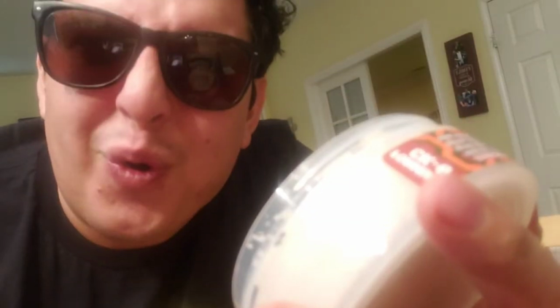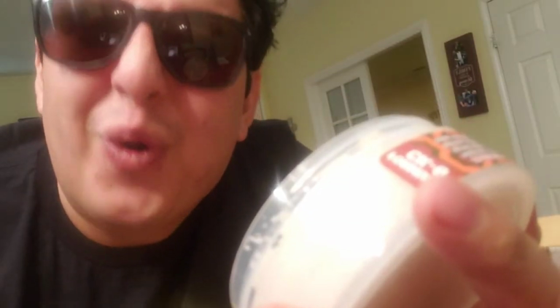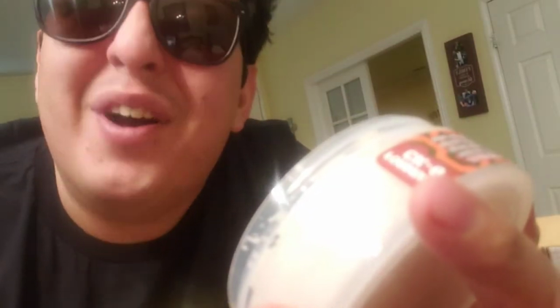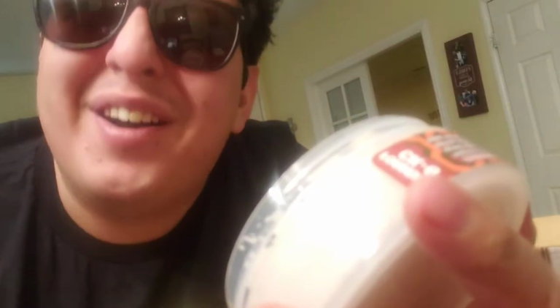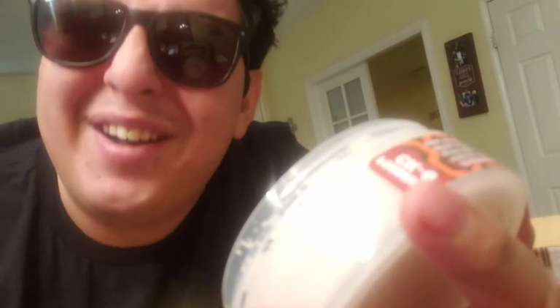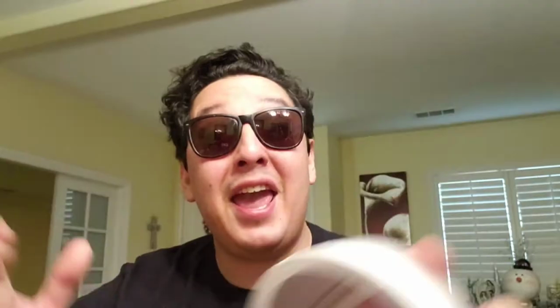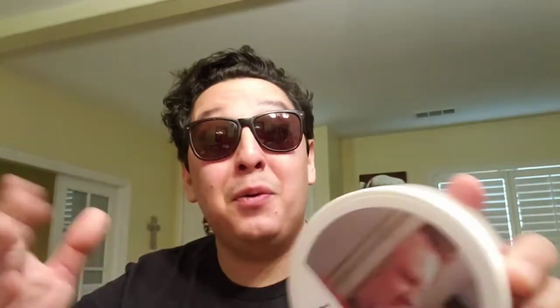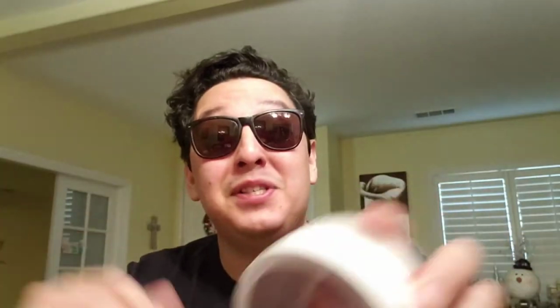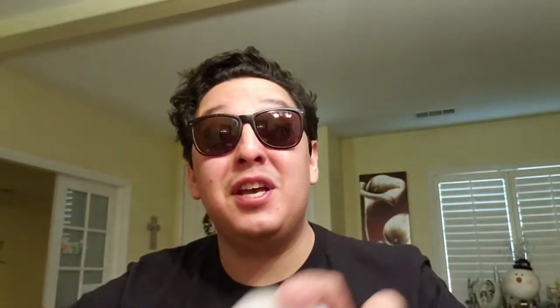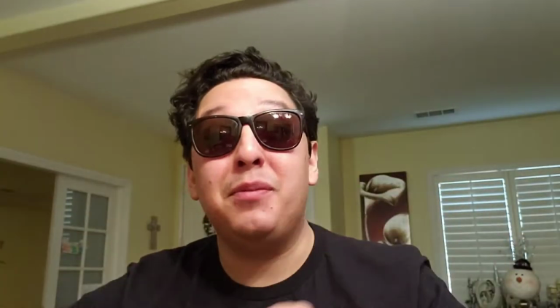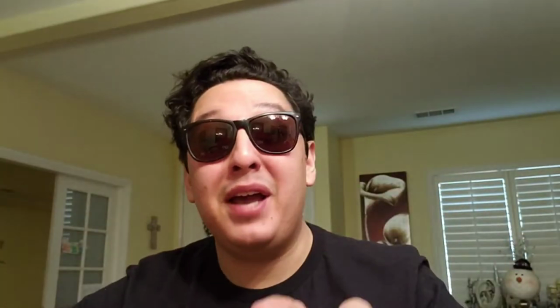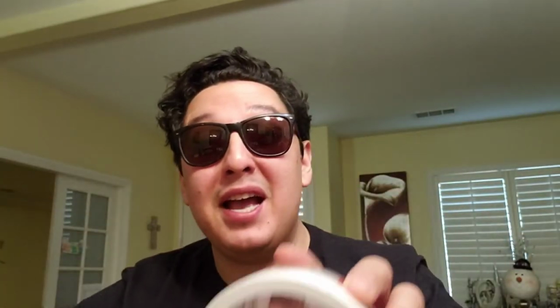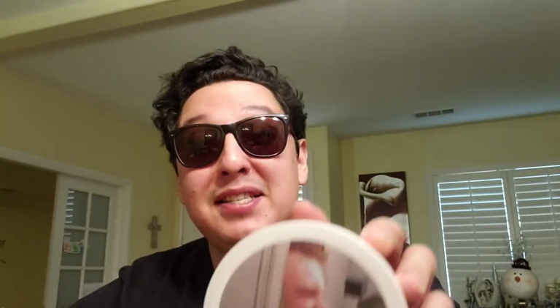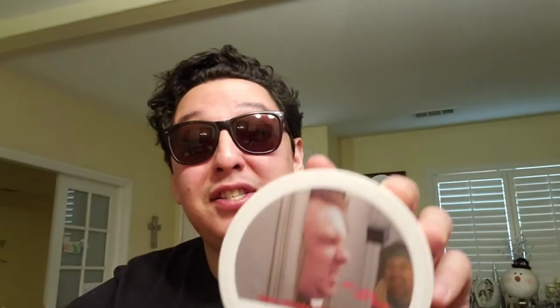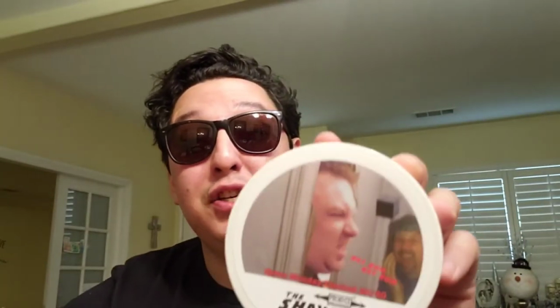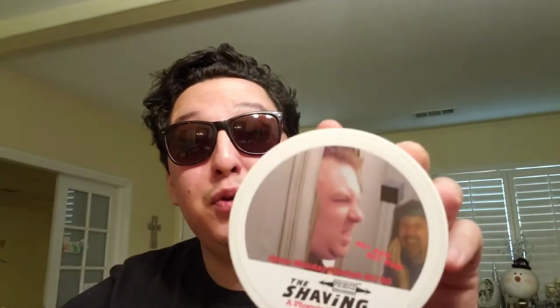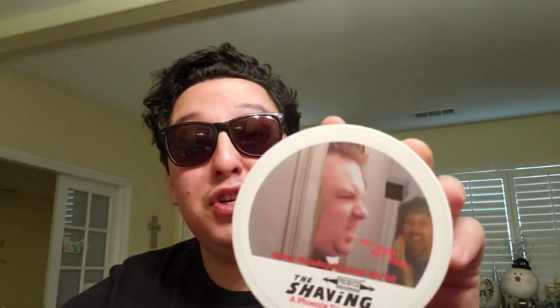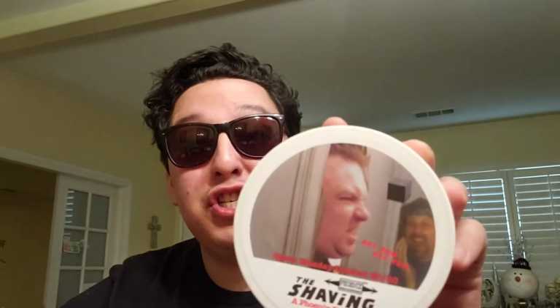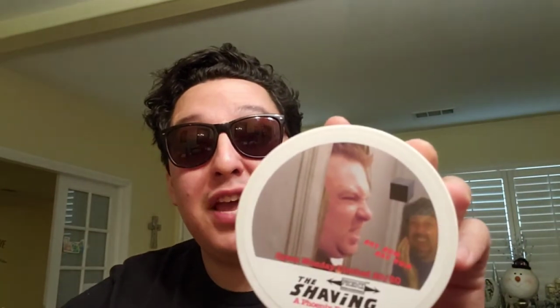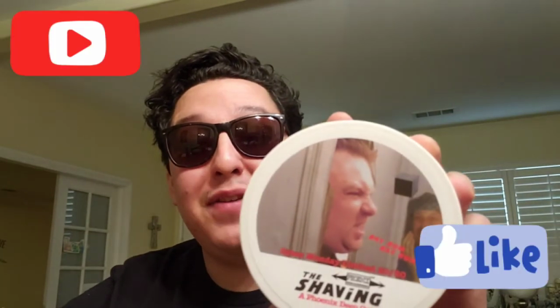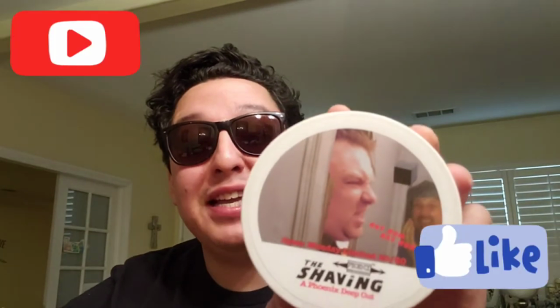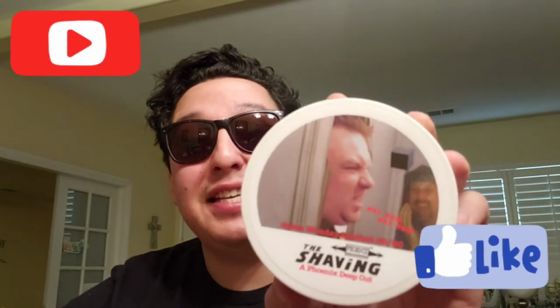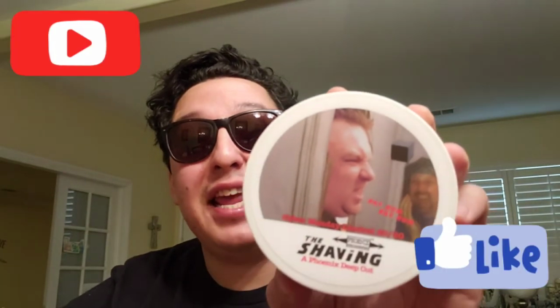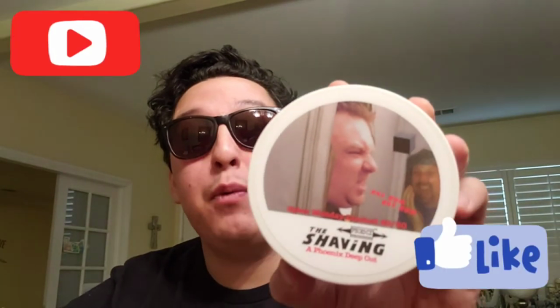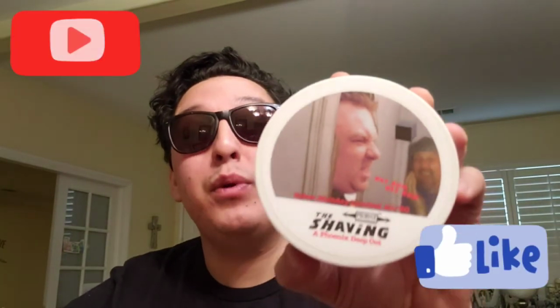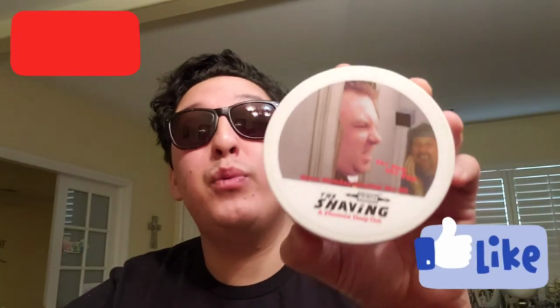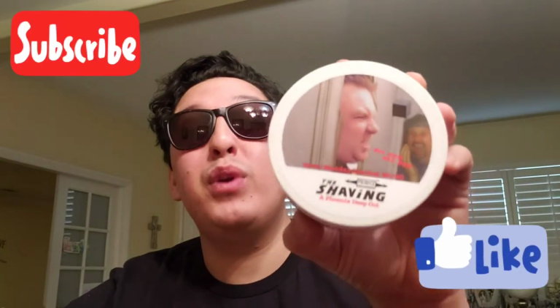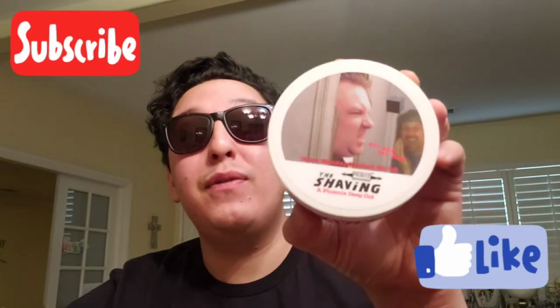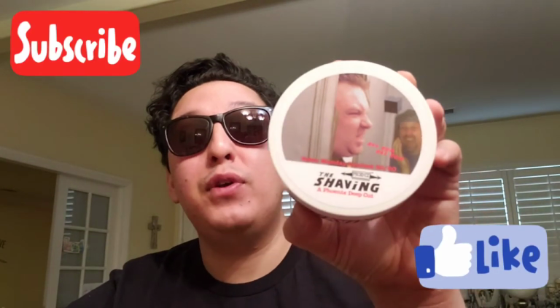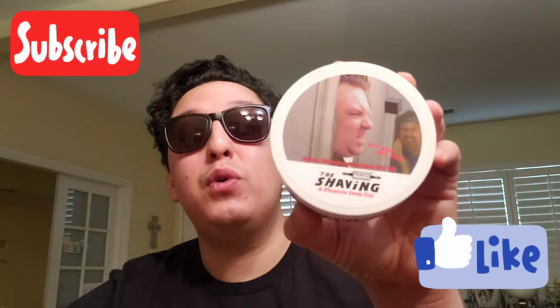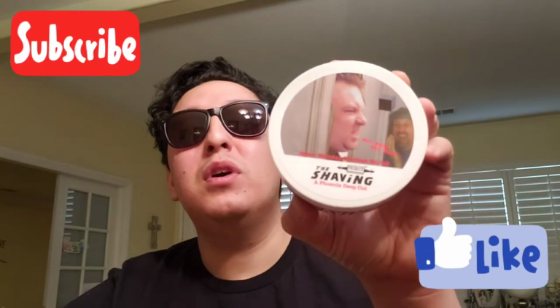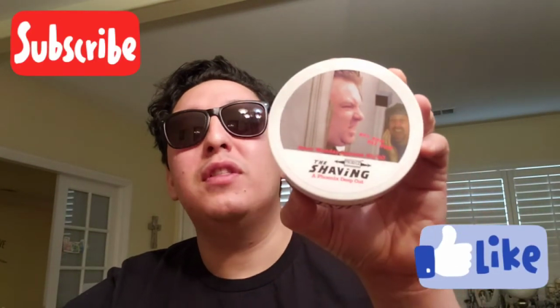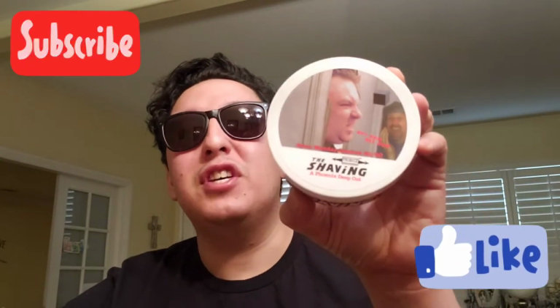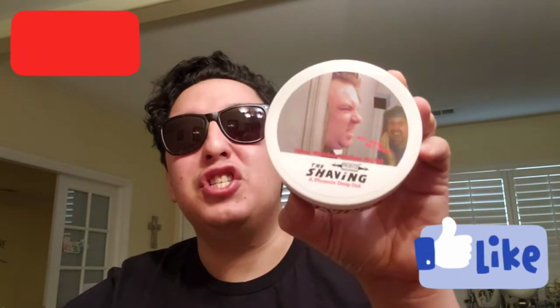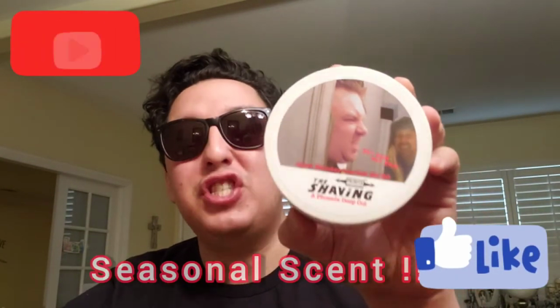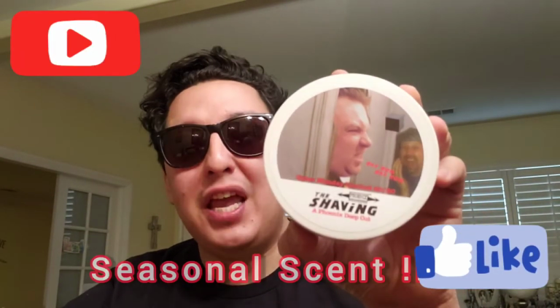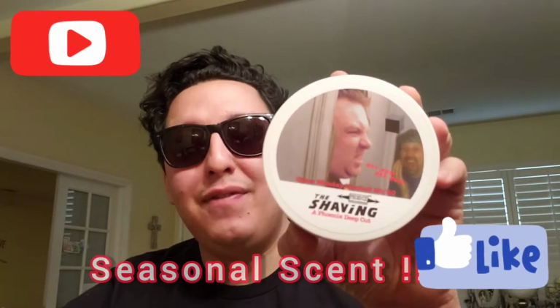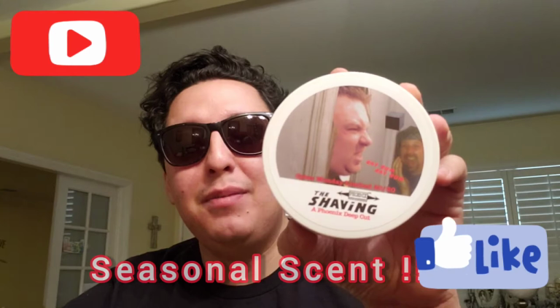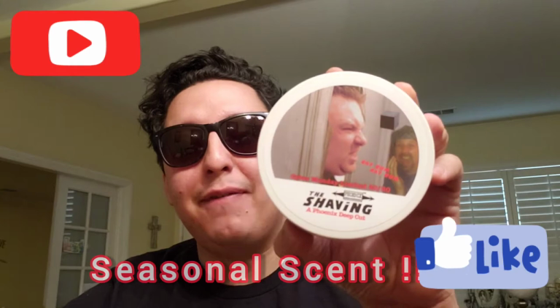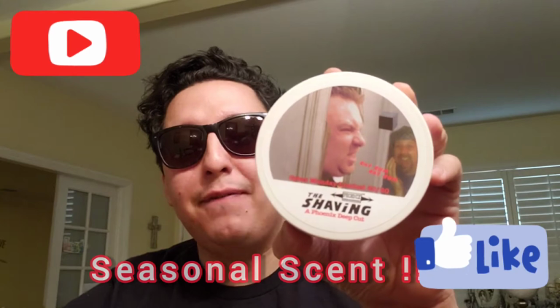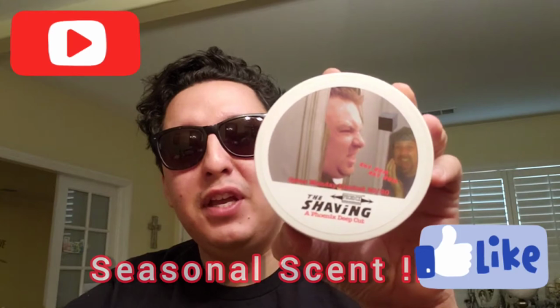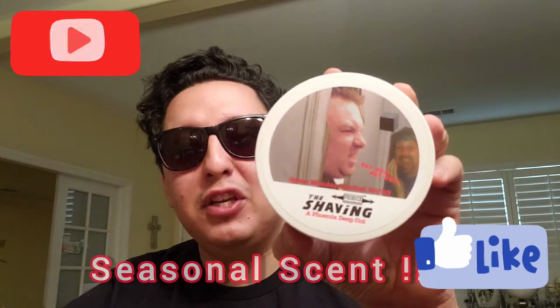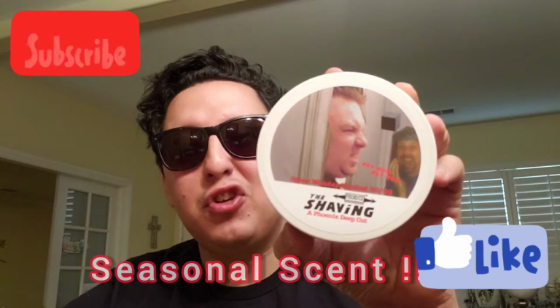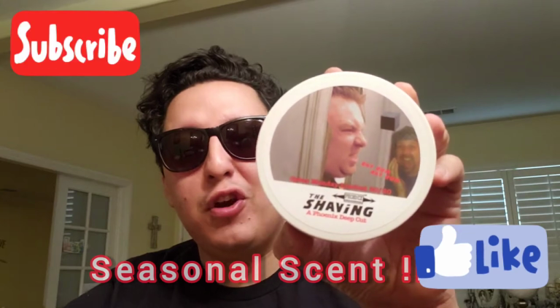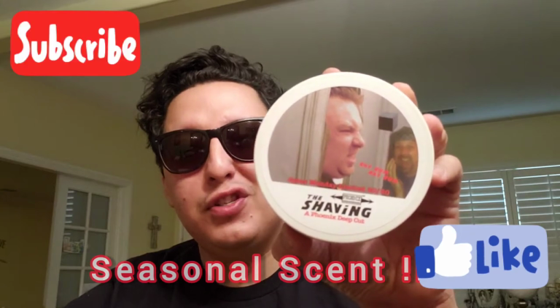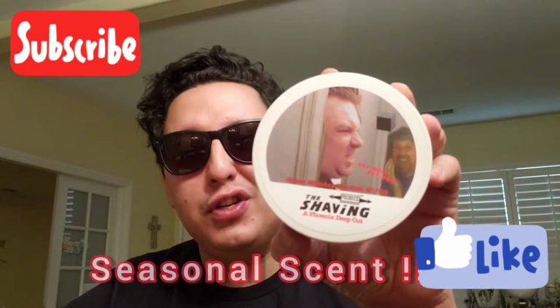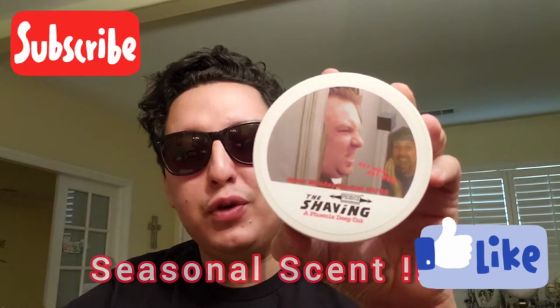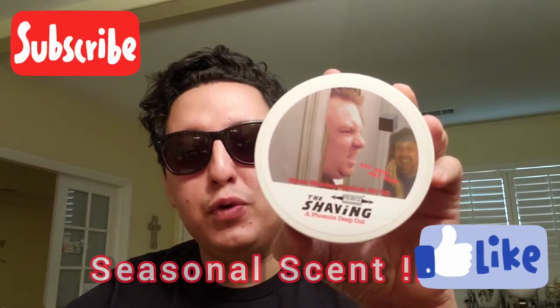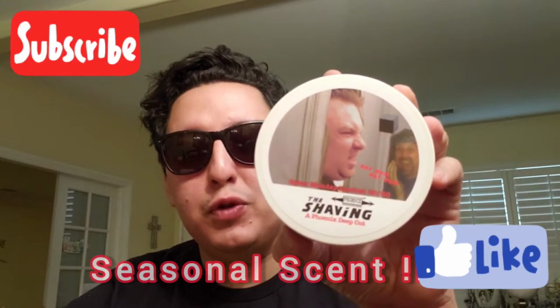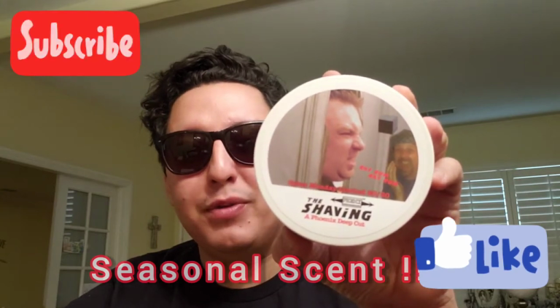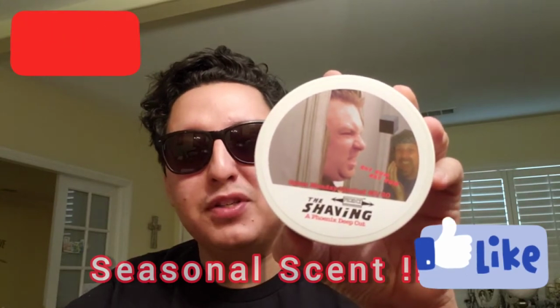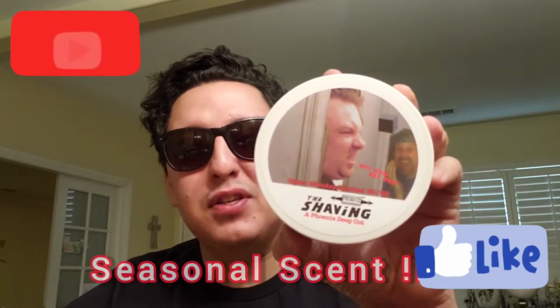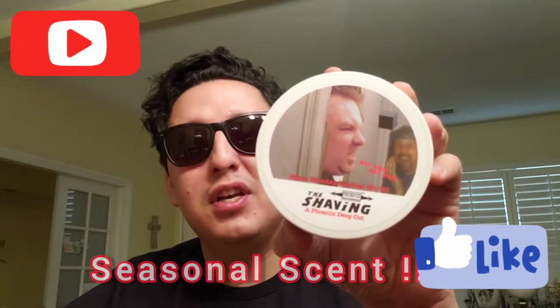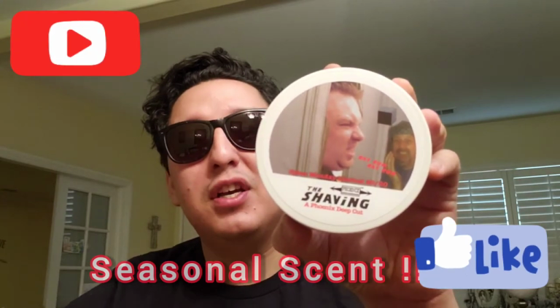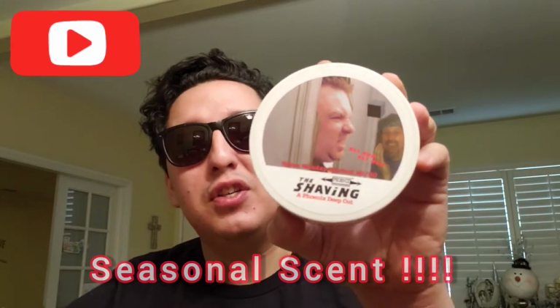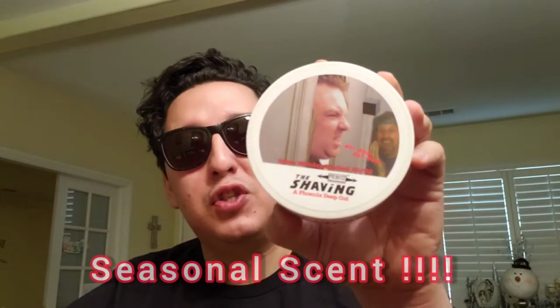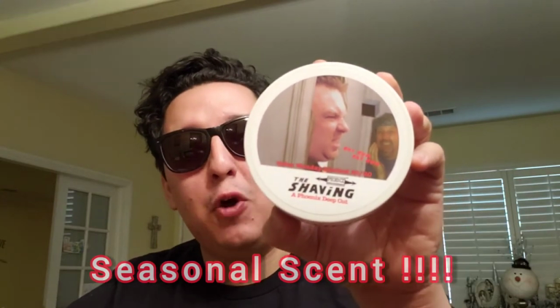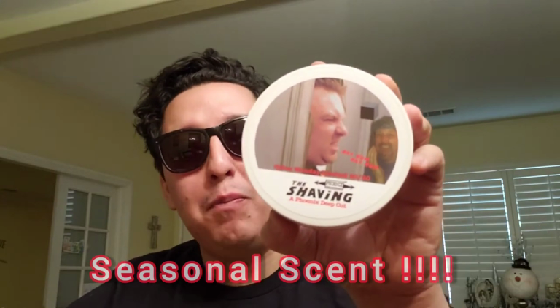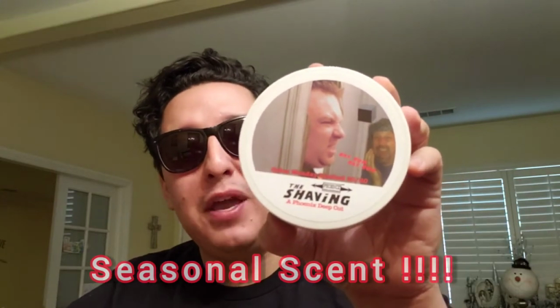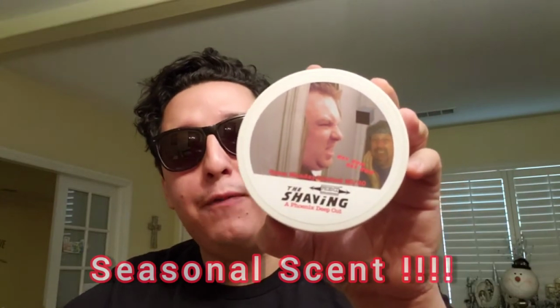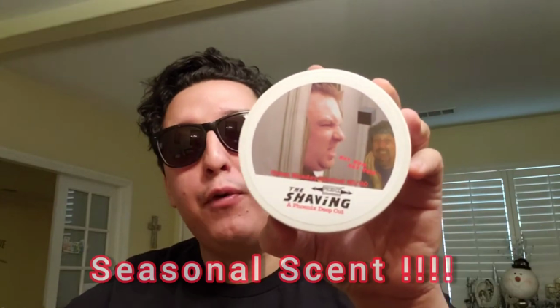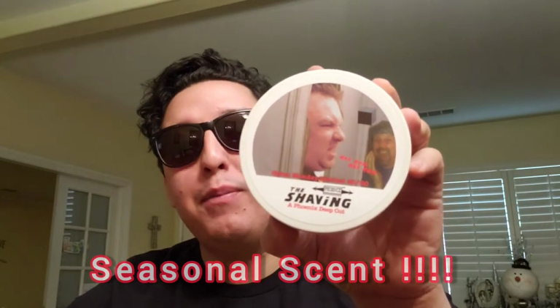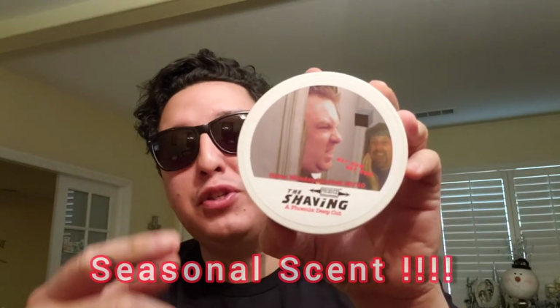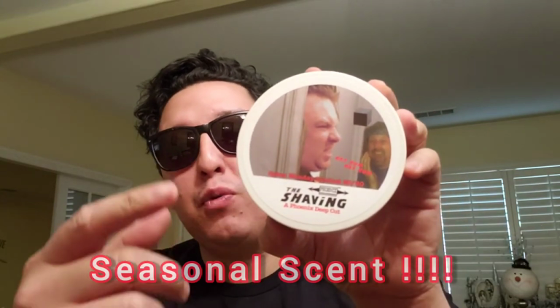Hey what's up guys, this is the dude of shaving and today we review the shaving soap by Phoenix Artisan Accoutrements, made for Mr.